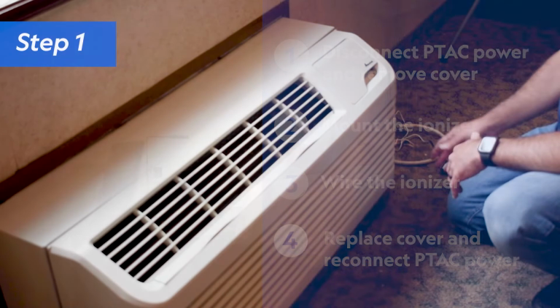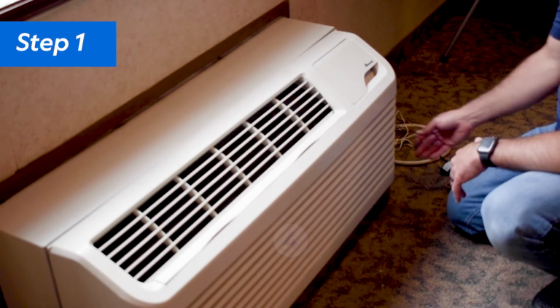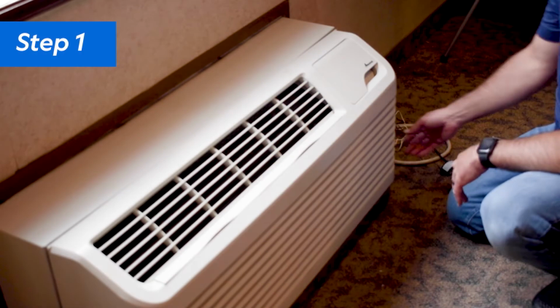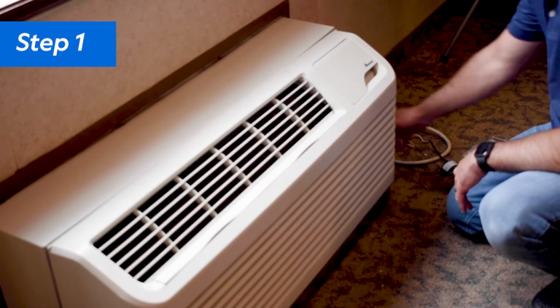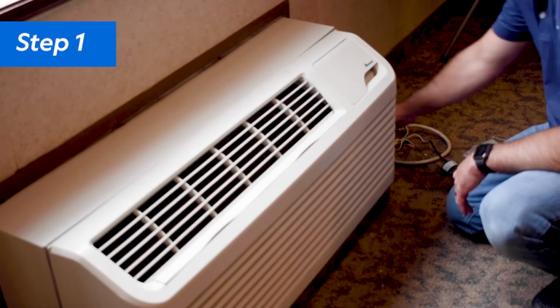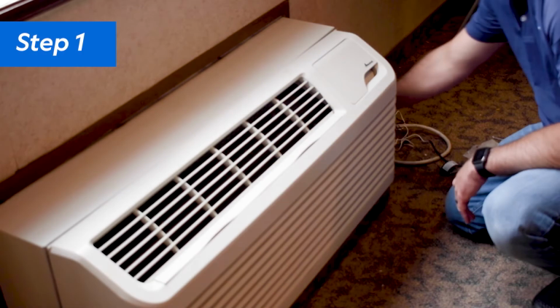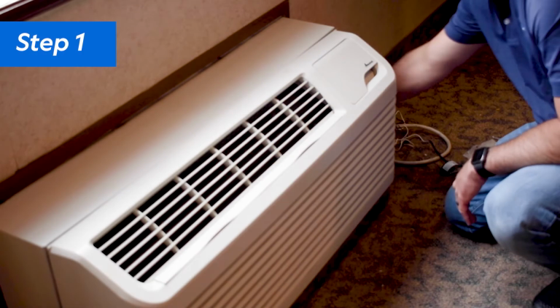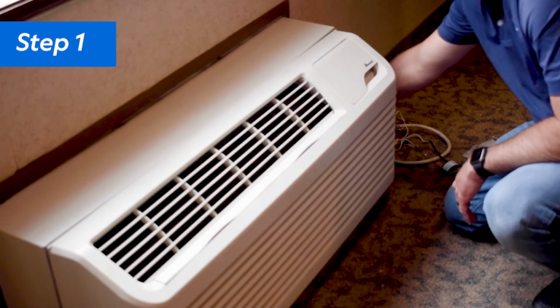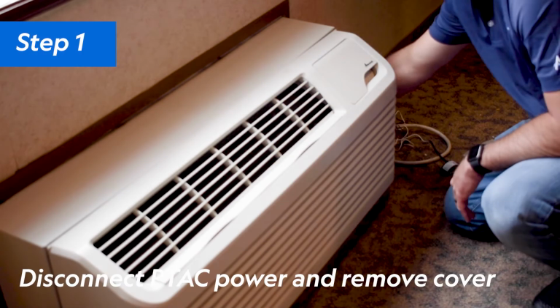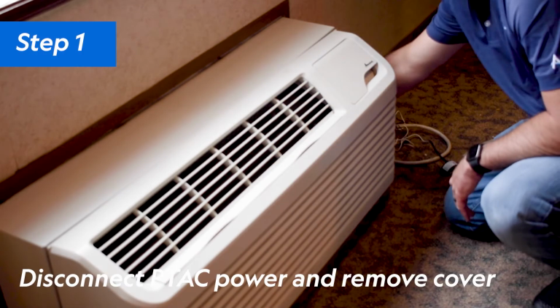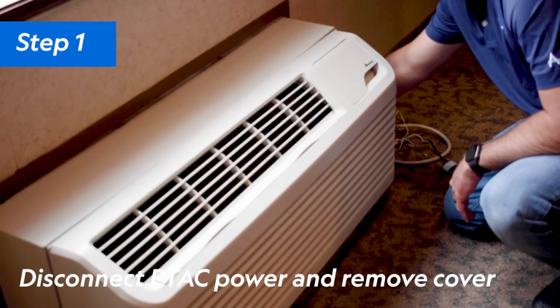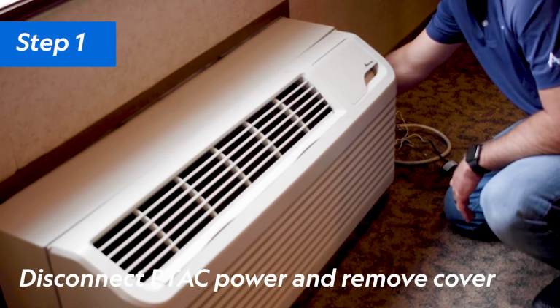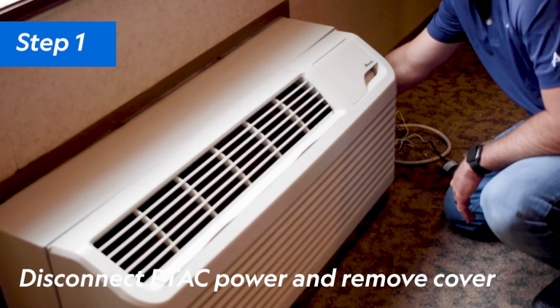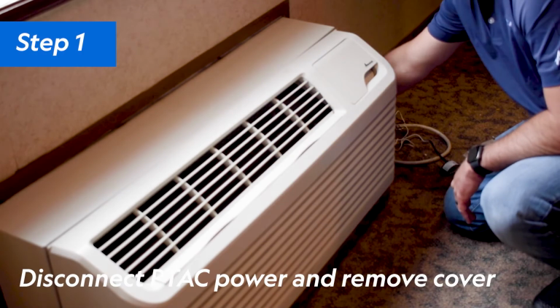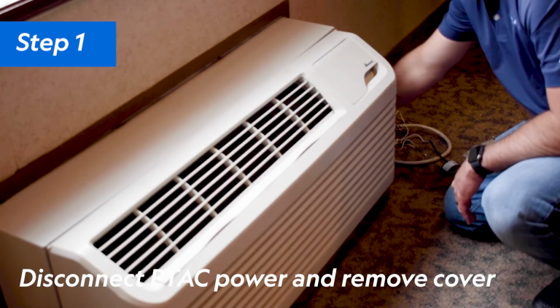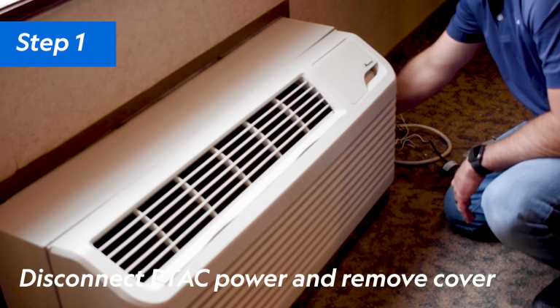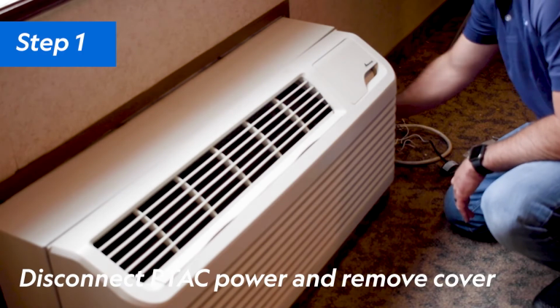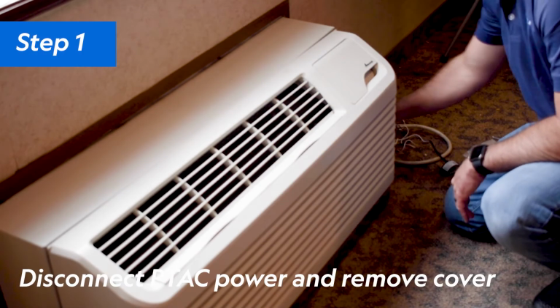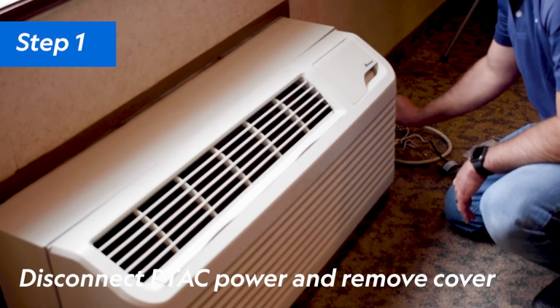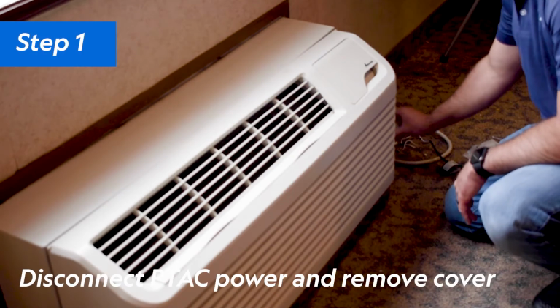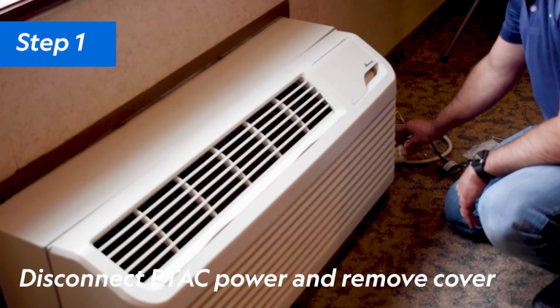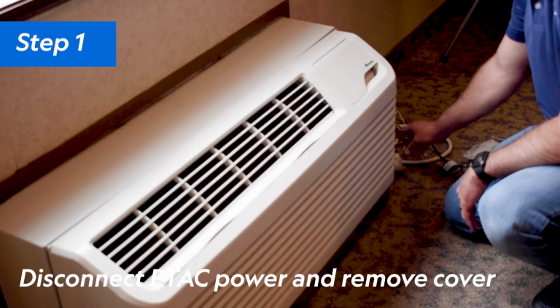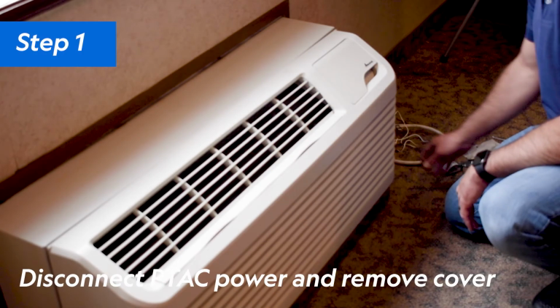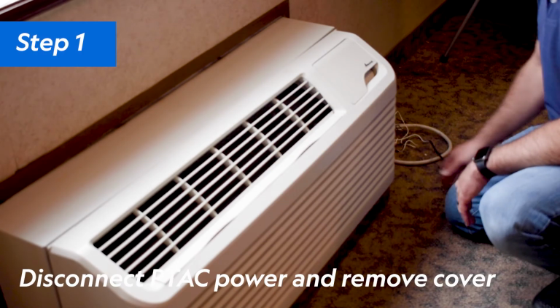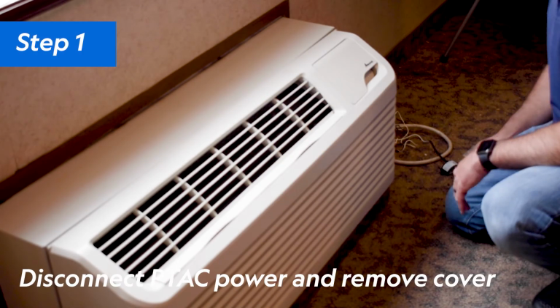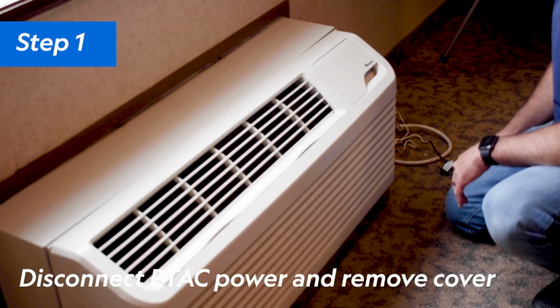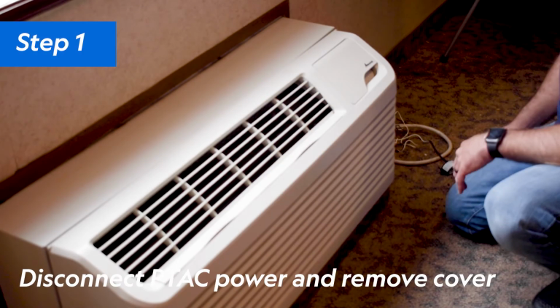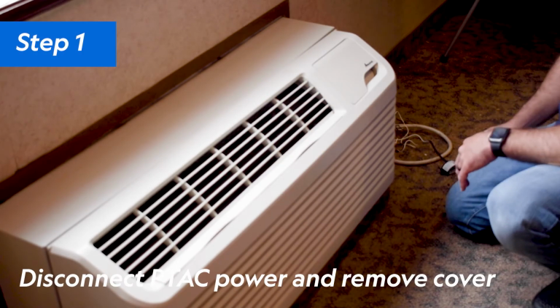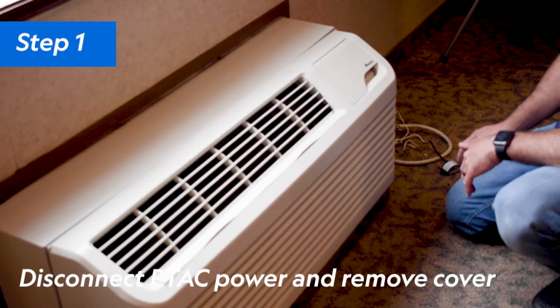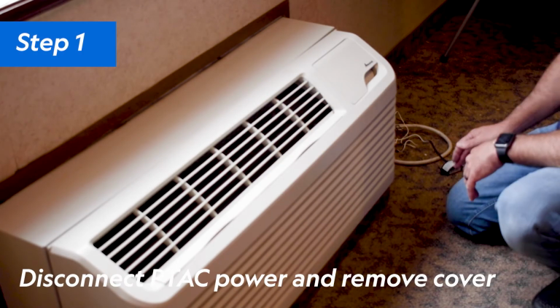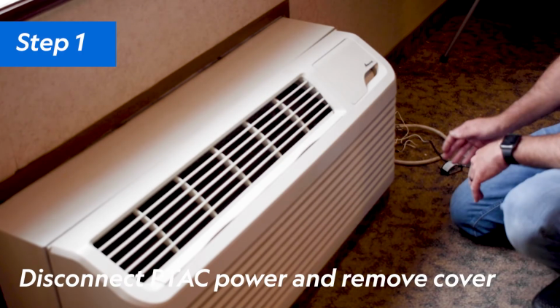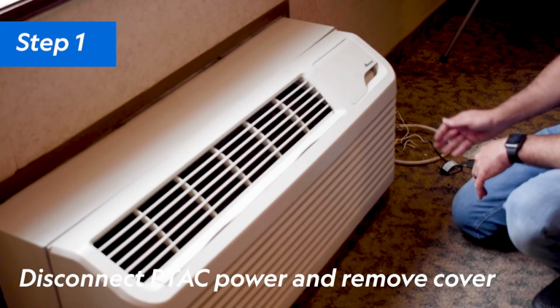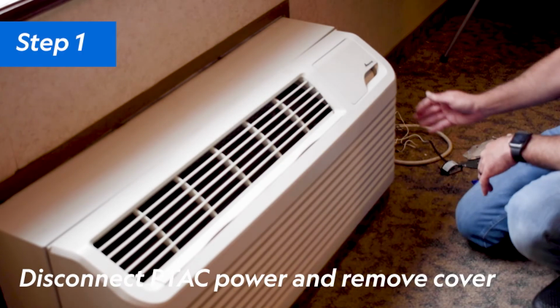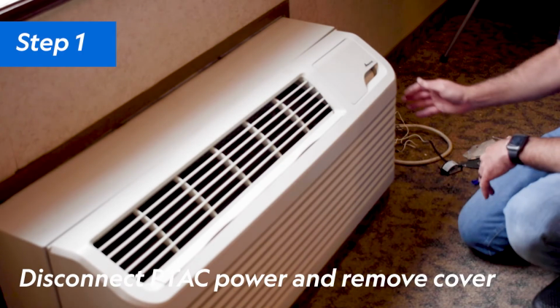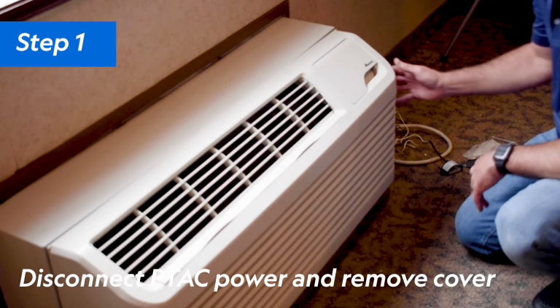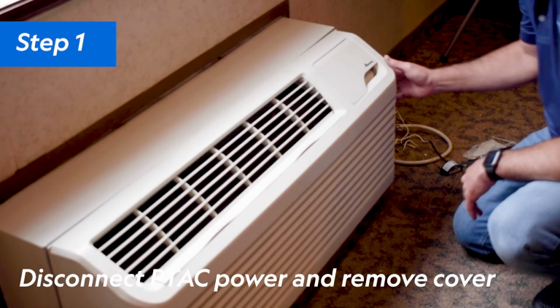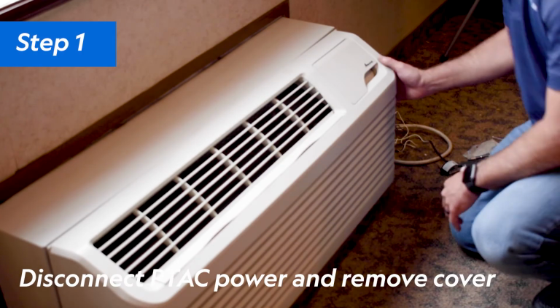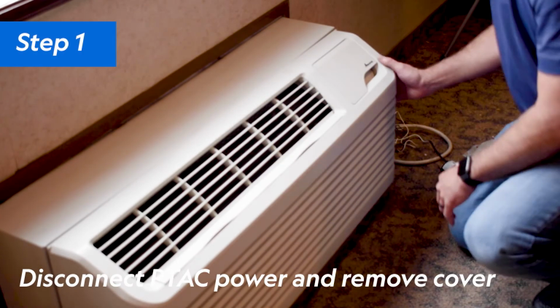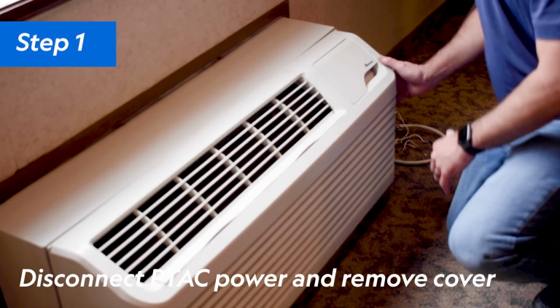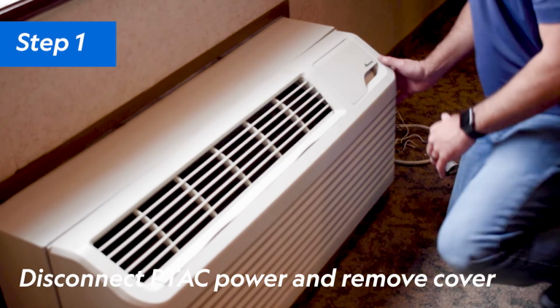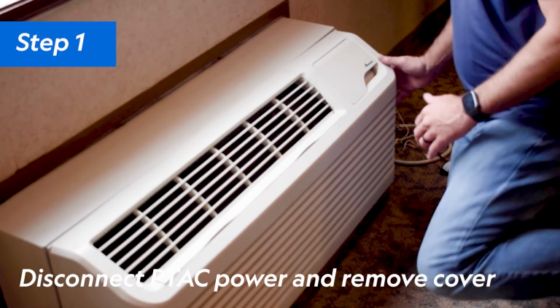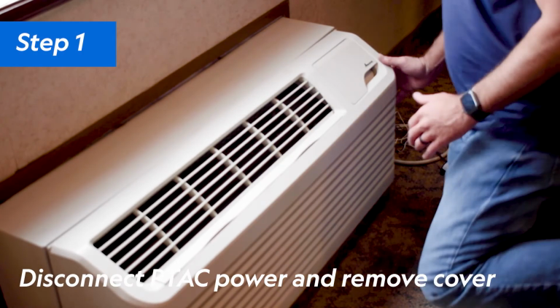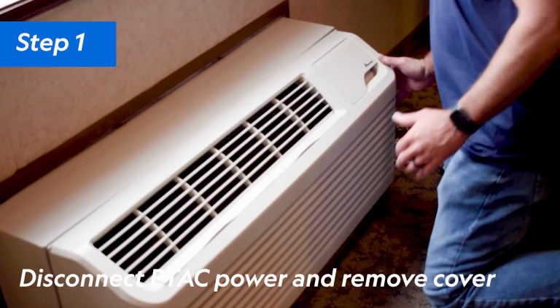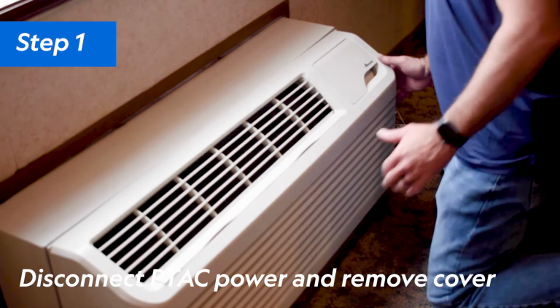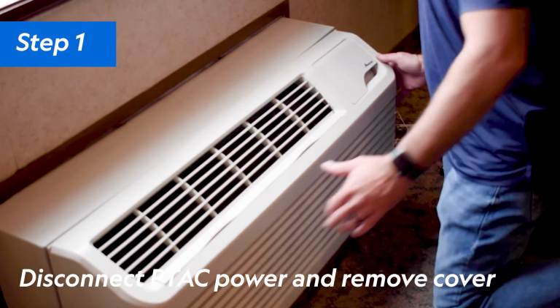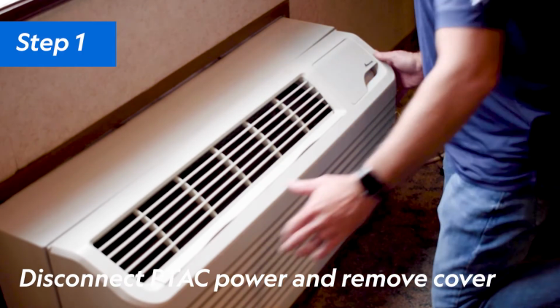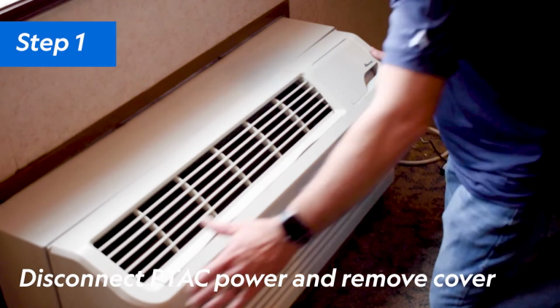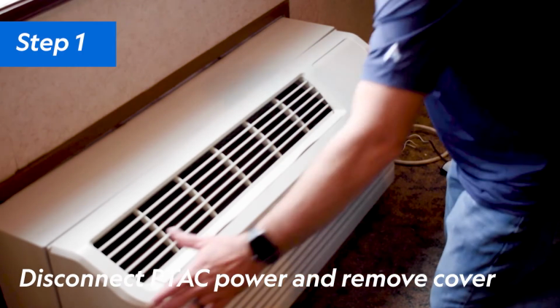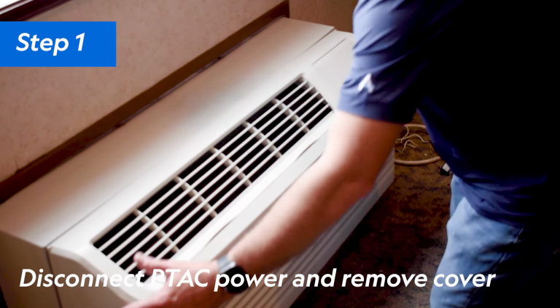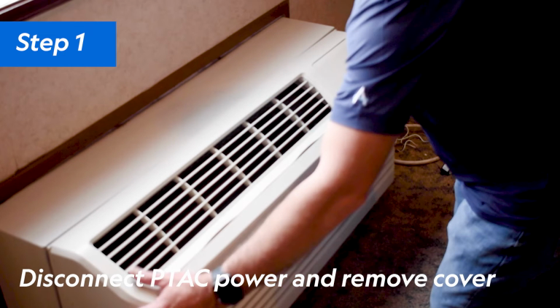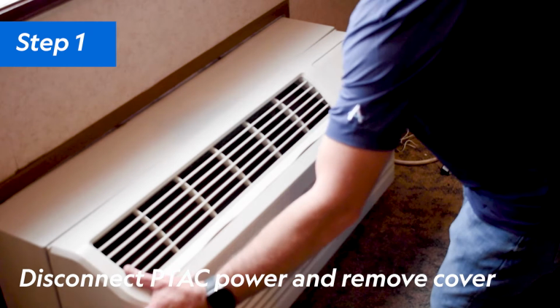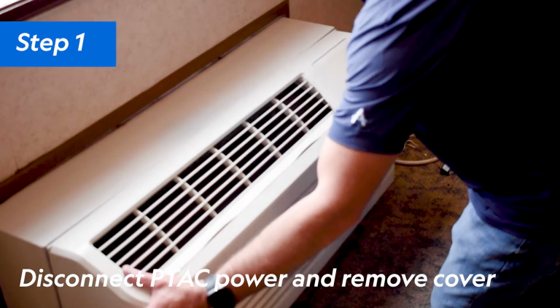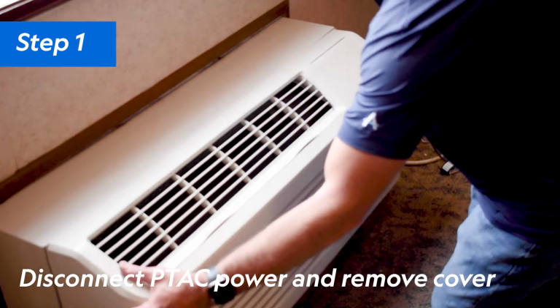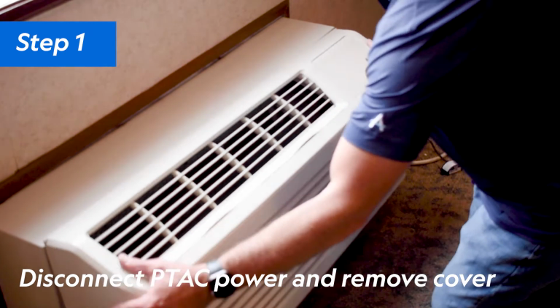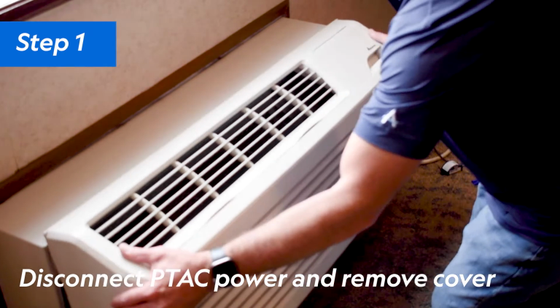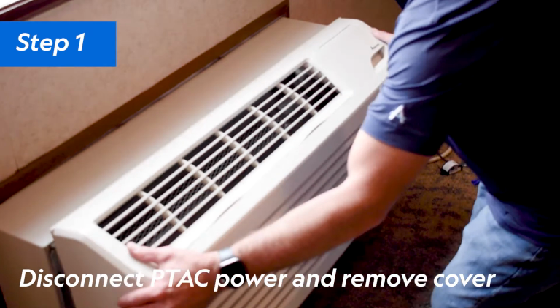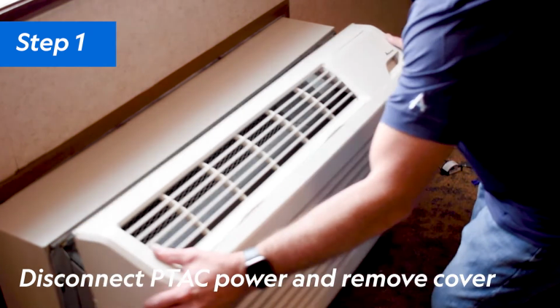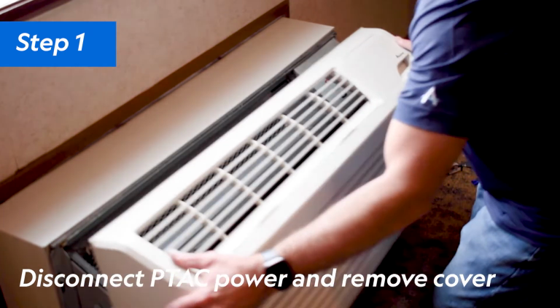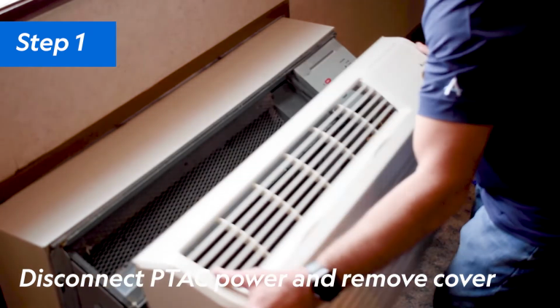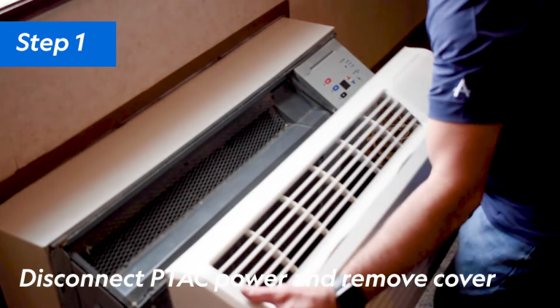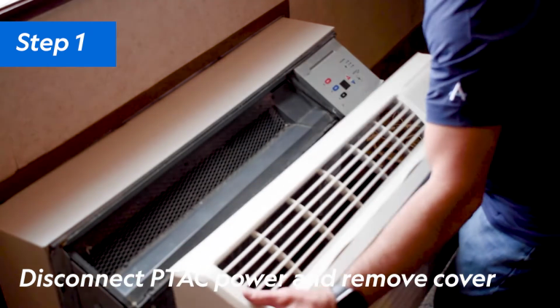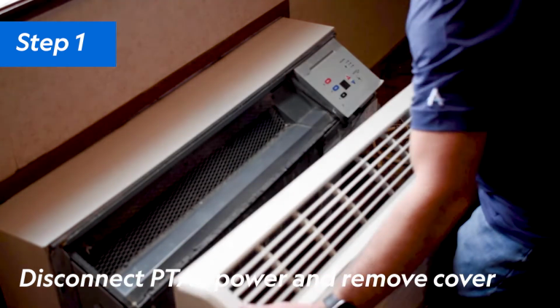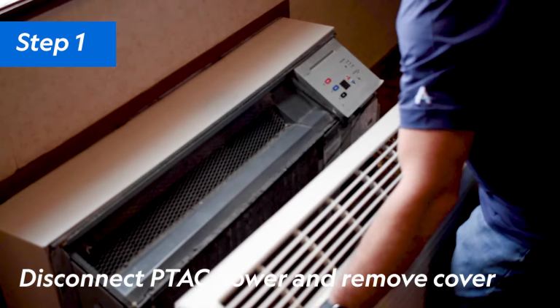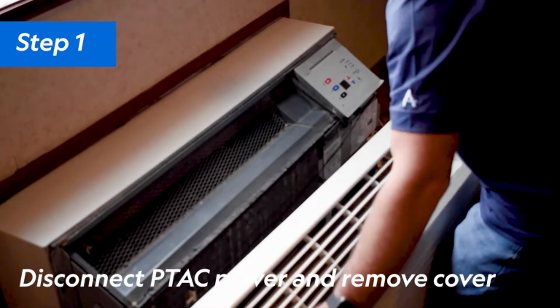Step 1: Disconnect the power to the PTAC unit, then remove the front cover of the unit.